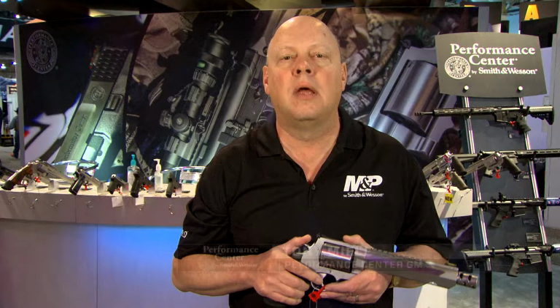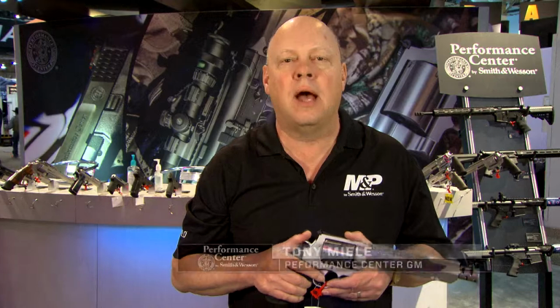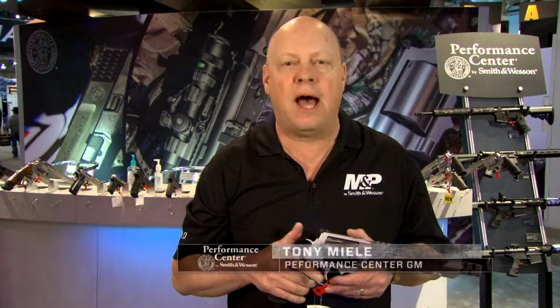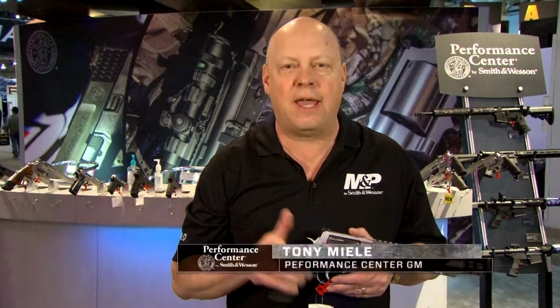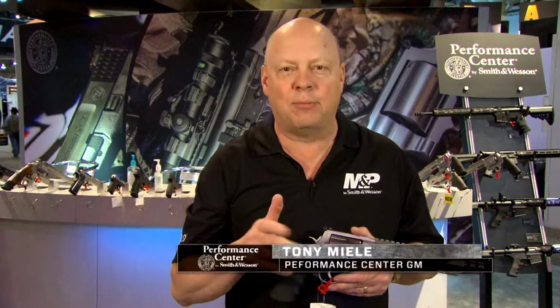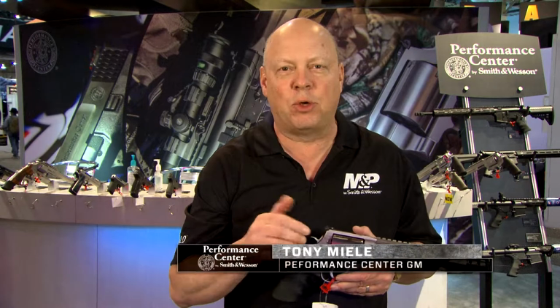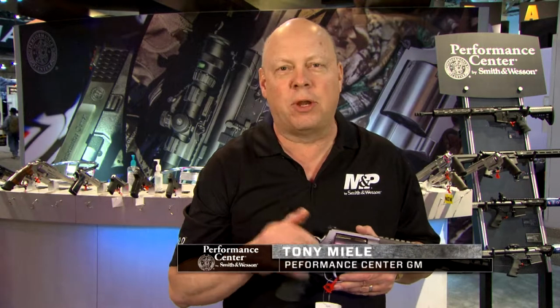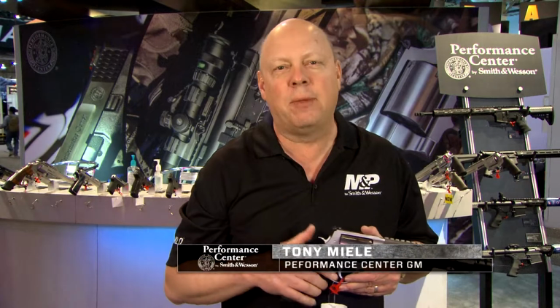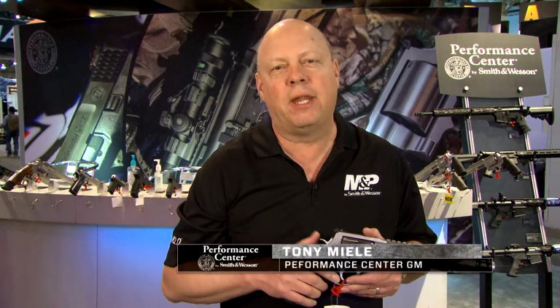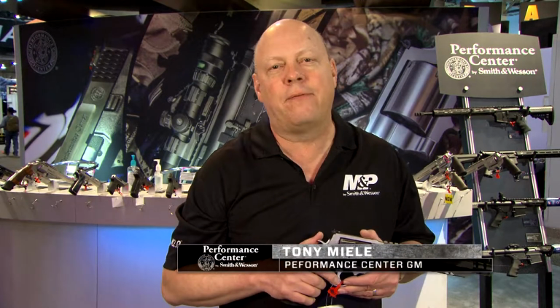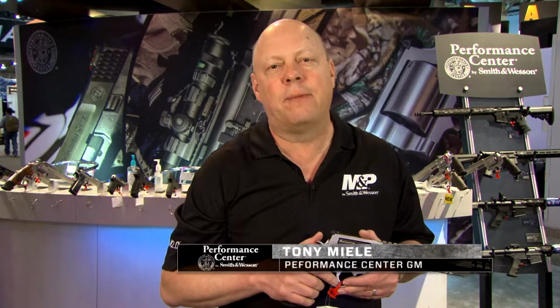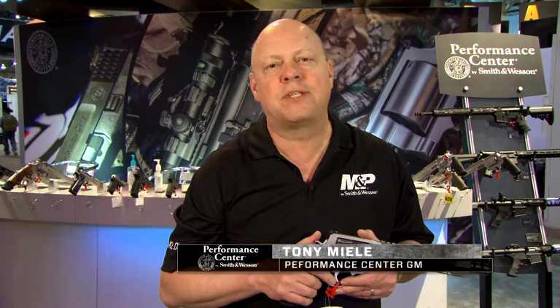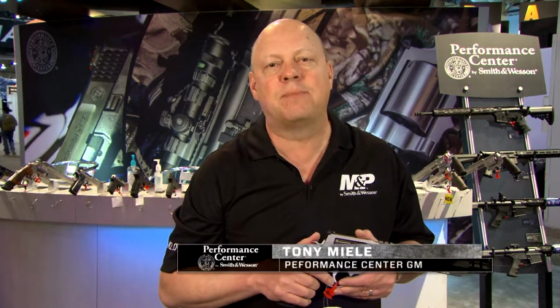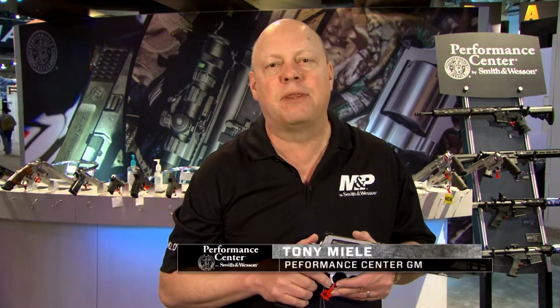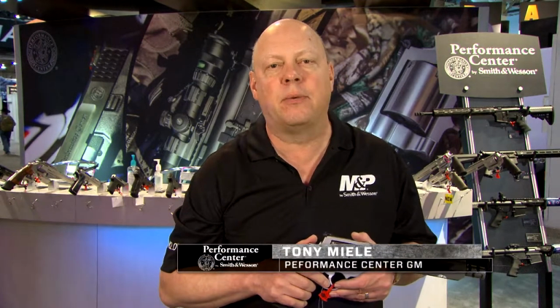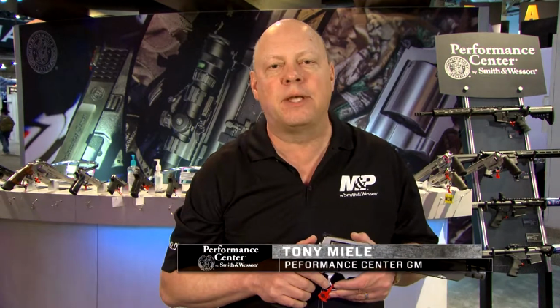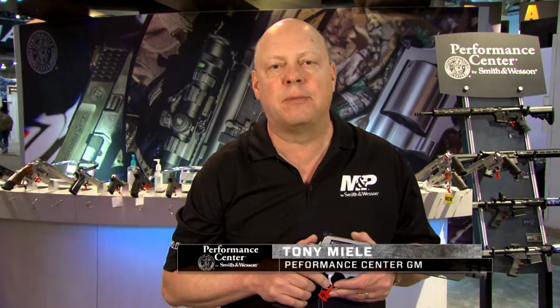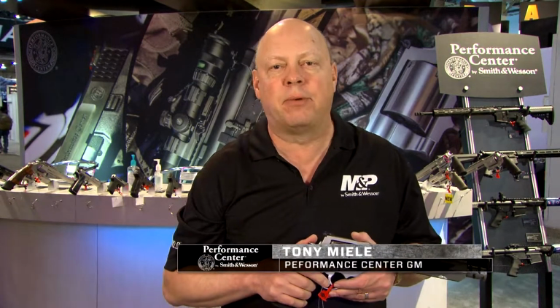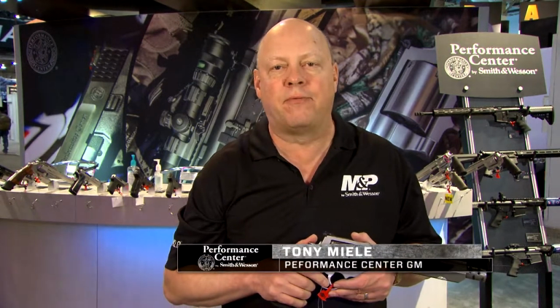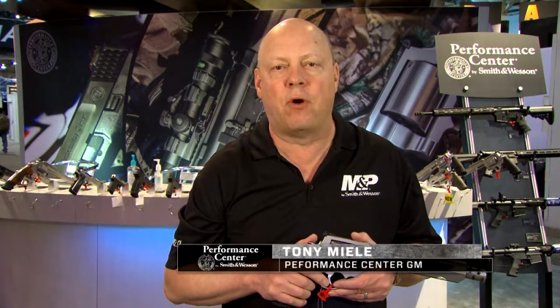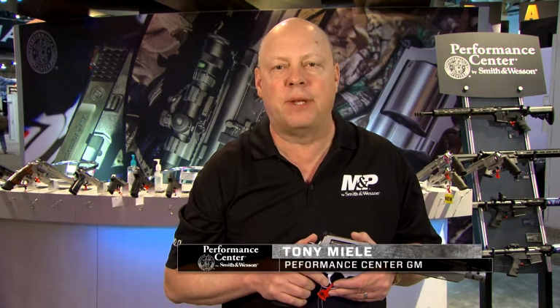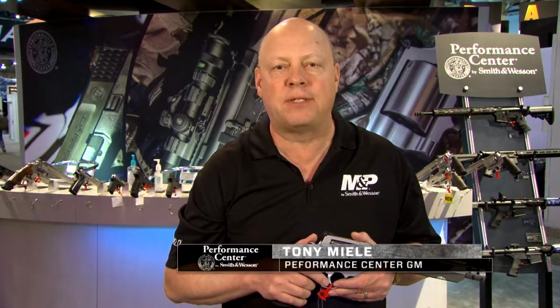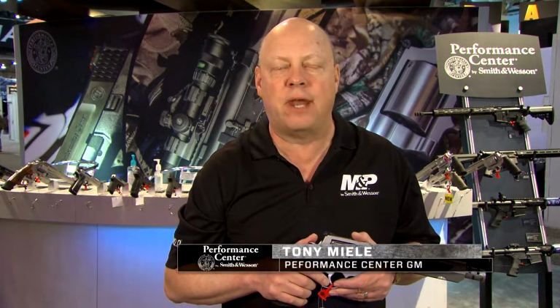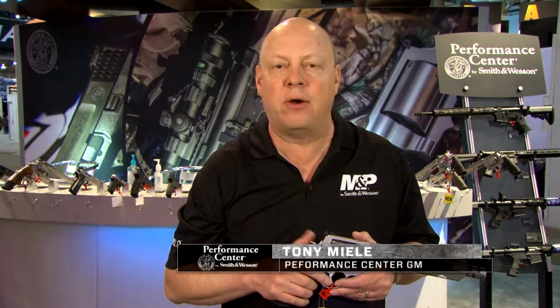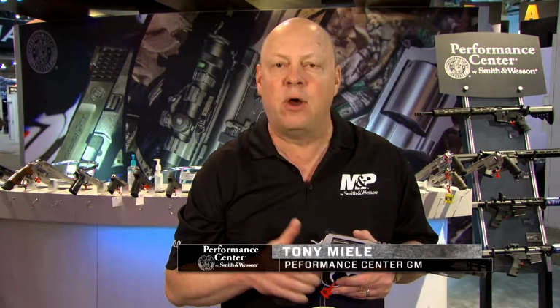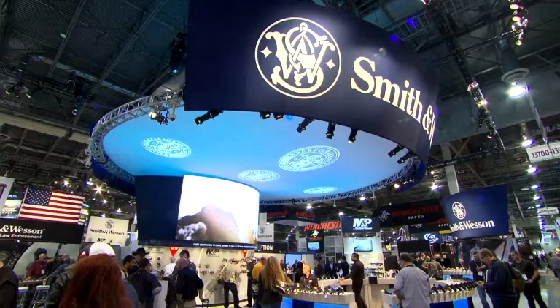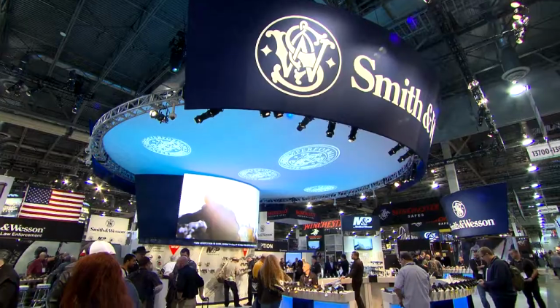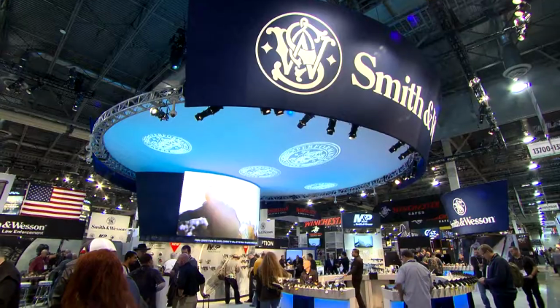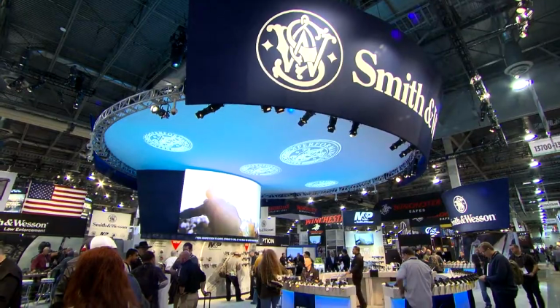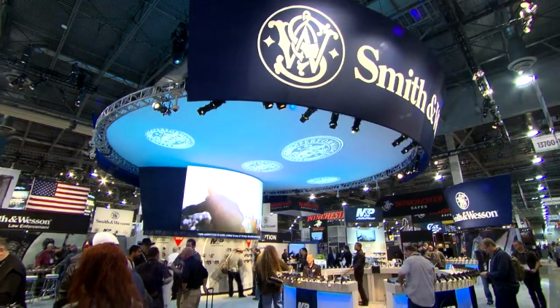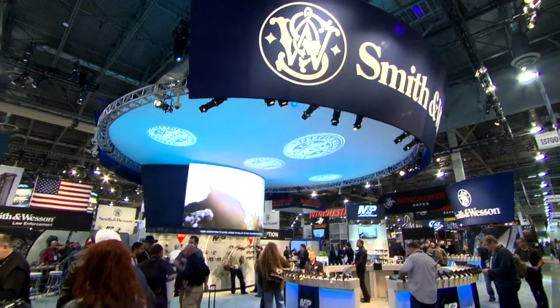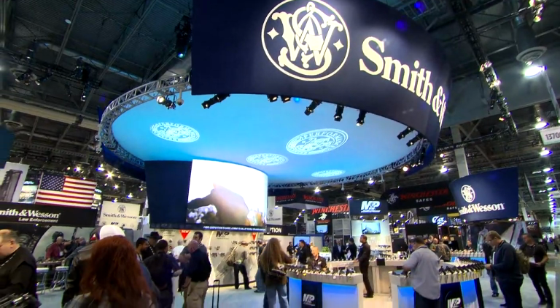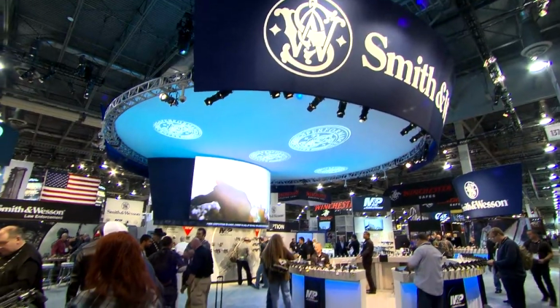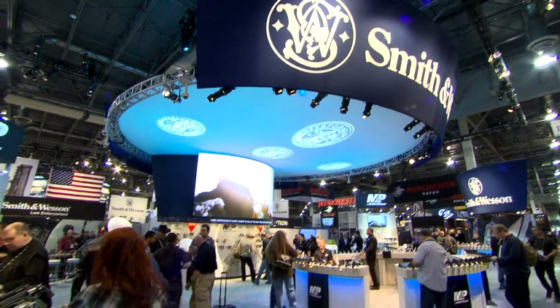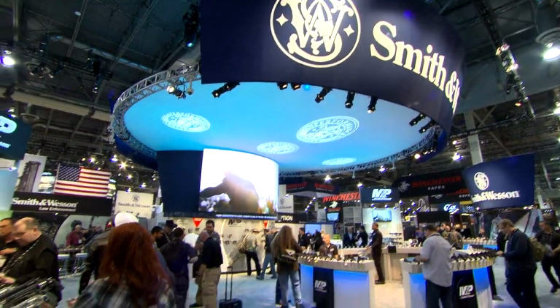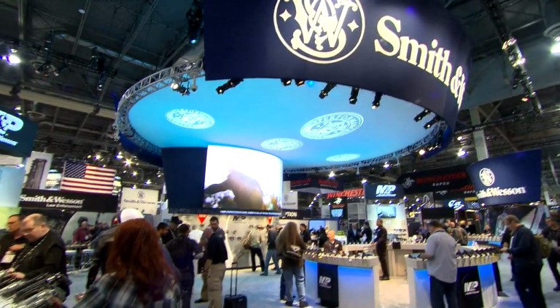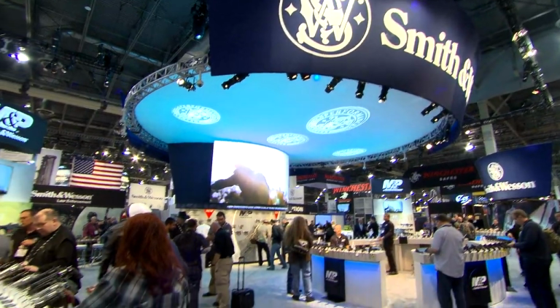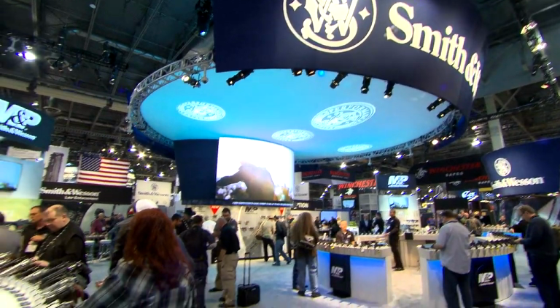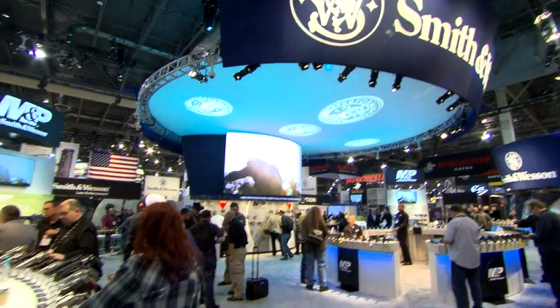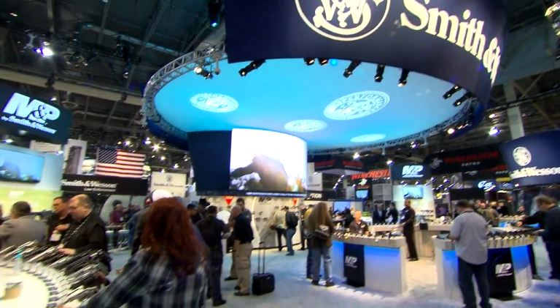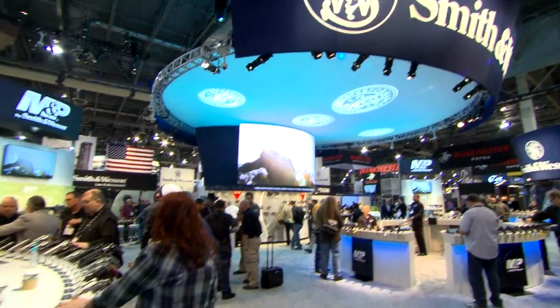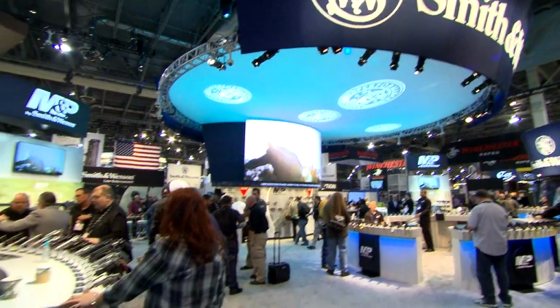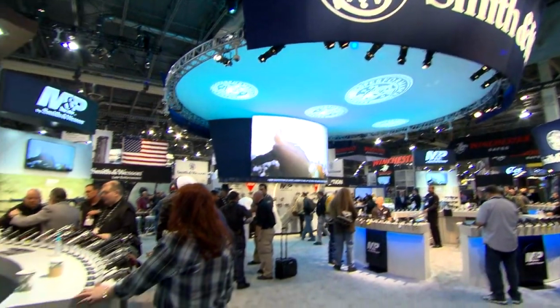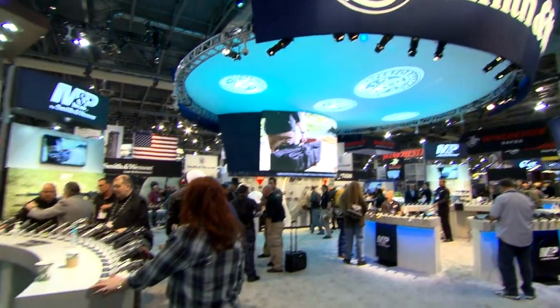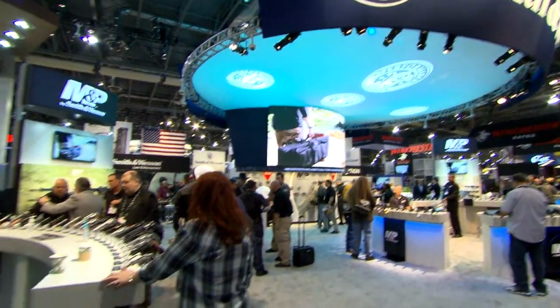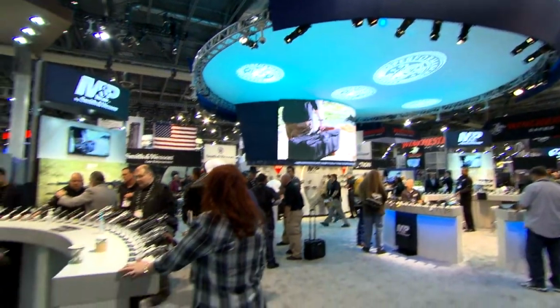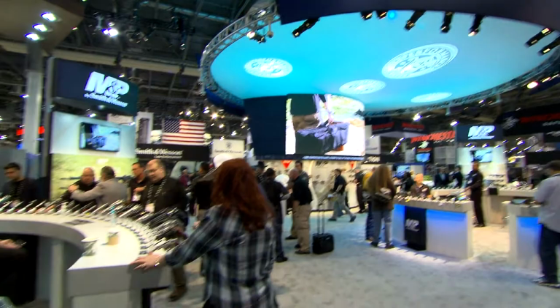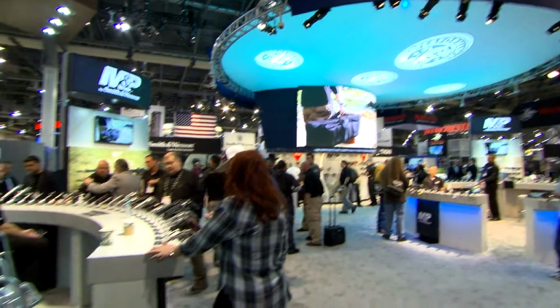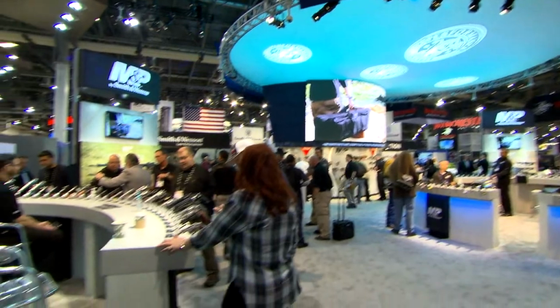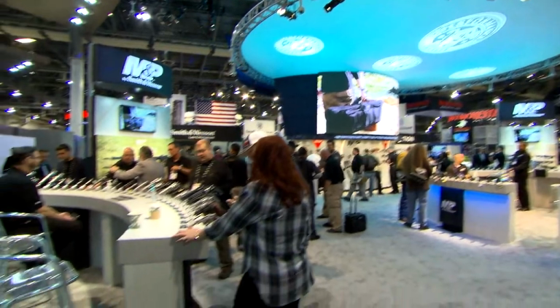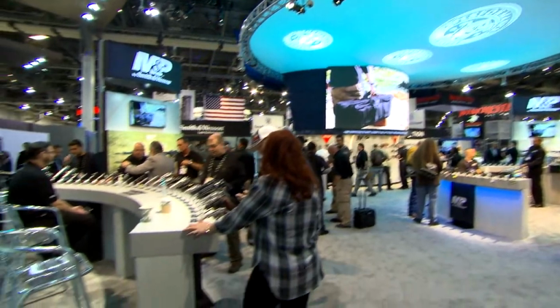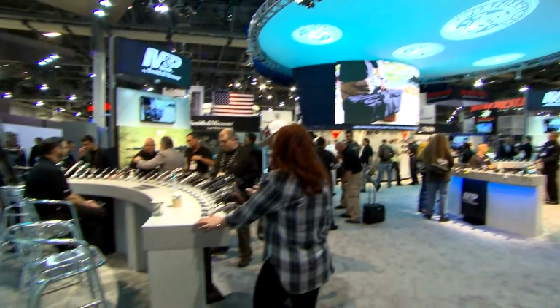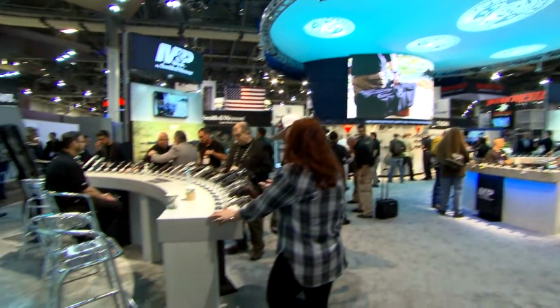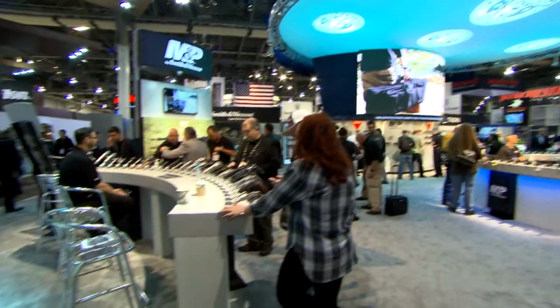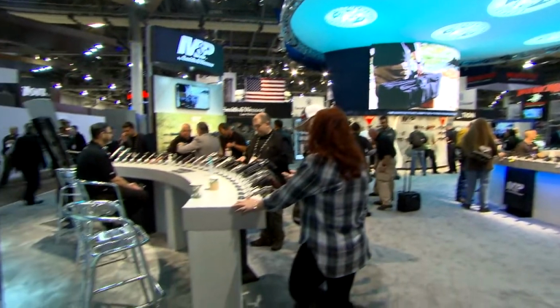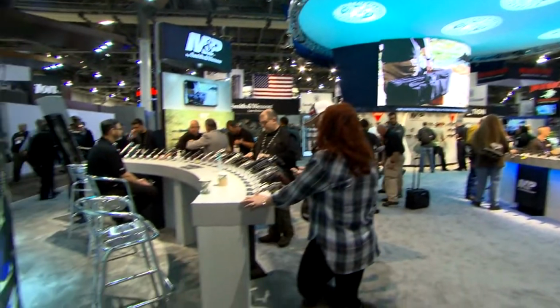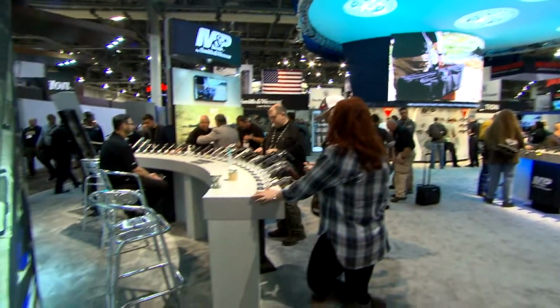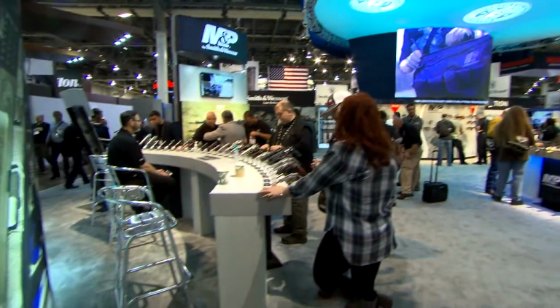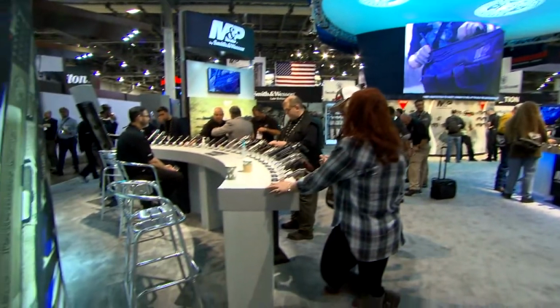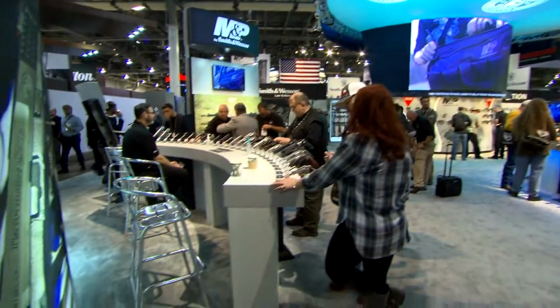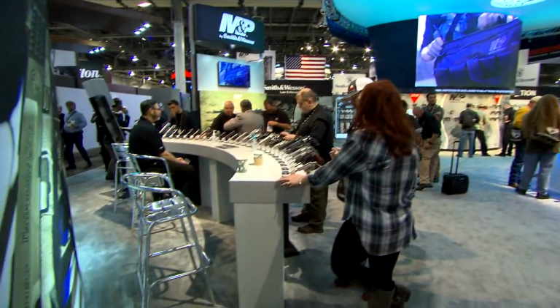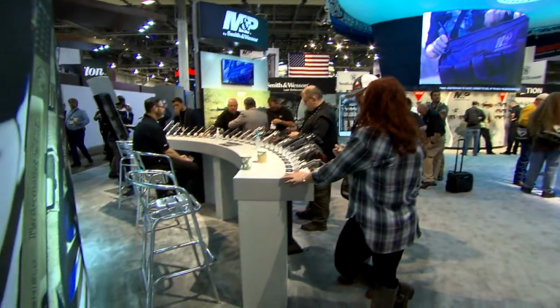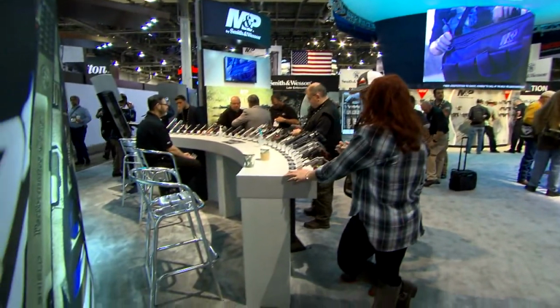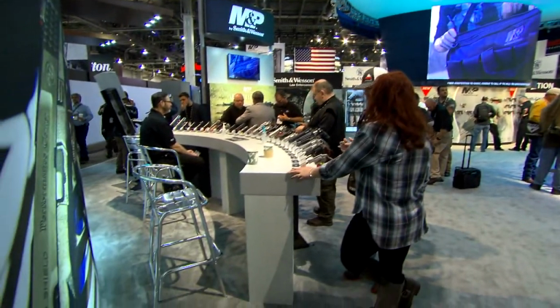Hi, I'm Tony Milley from the Smith & Wesson Performance Center. We're here at SHOT Show 2017 and we're going to talk a little bit about hunting handguns.